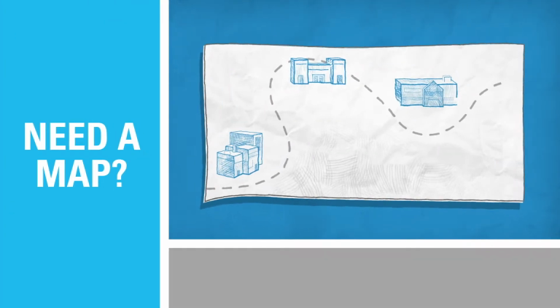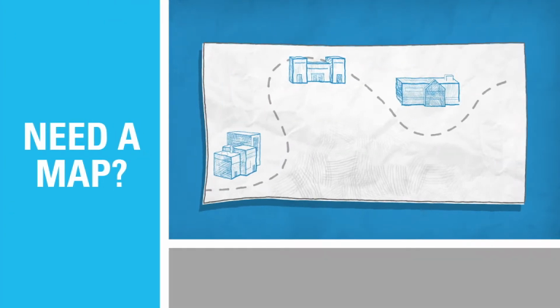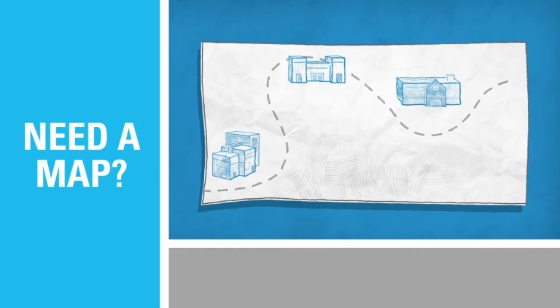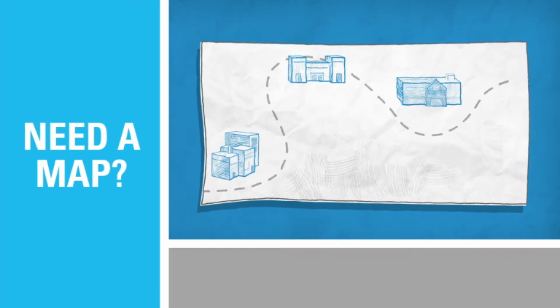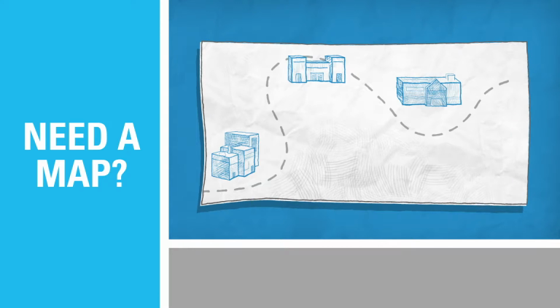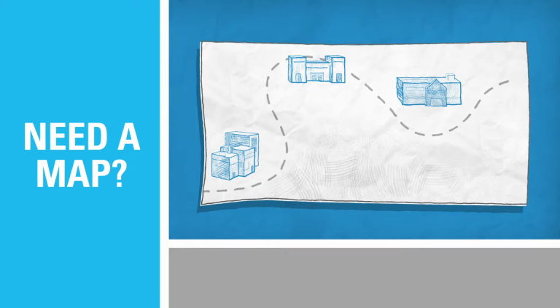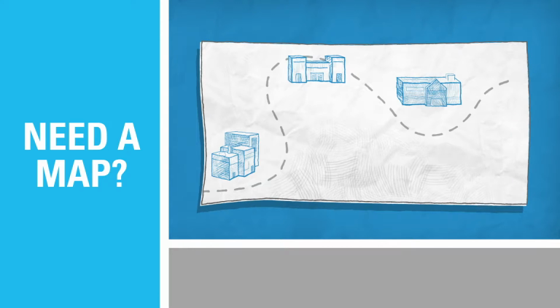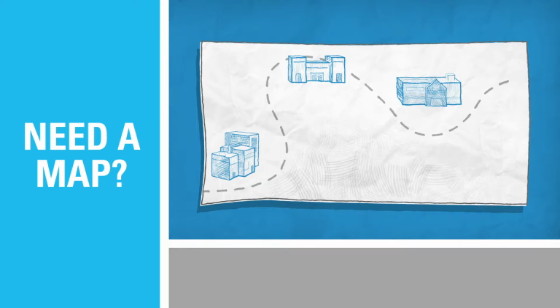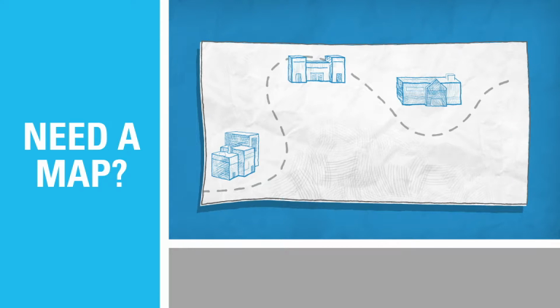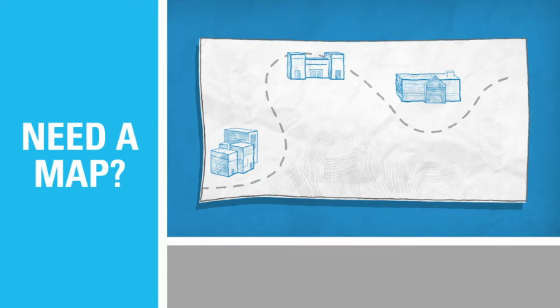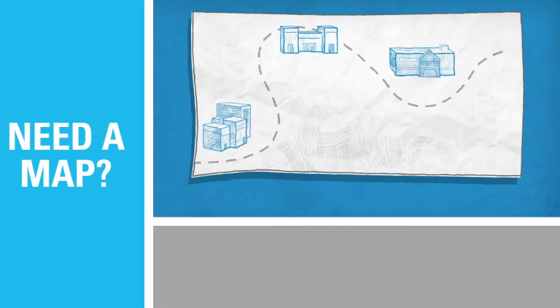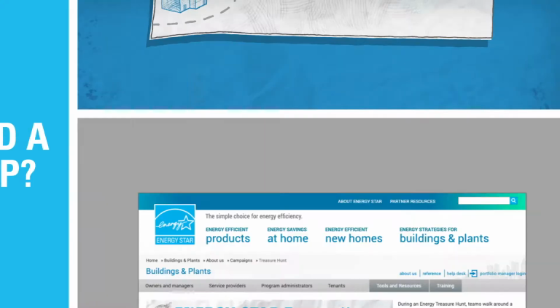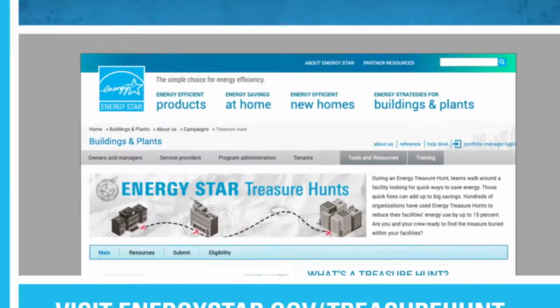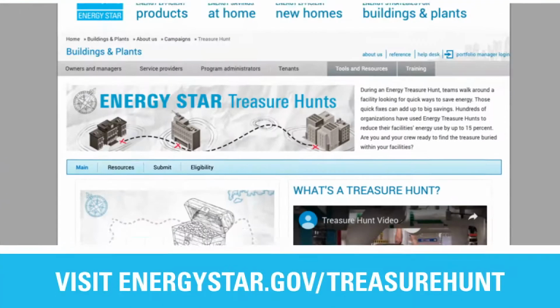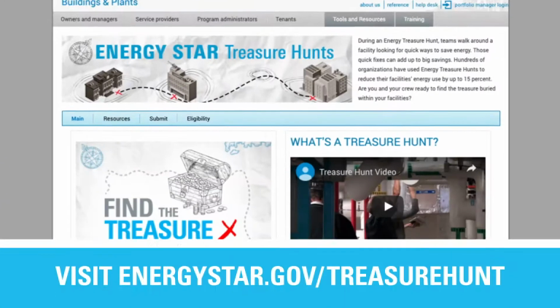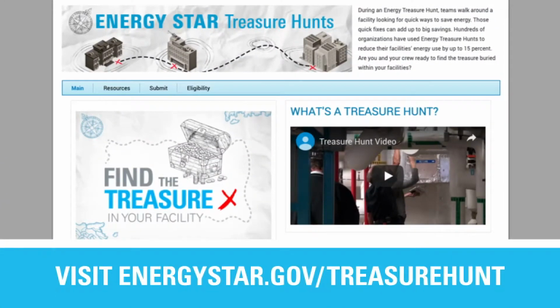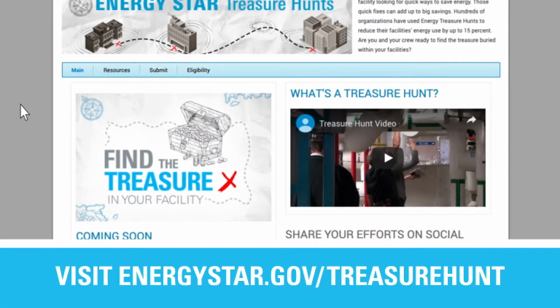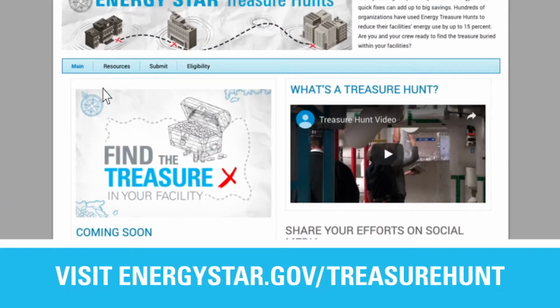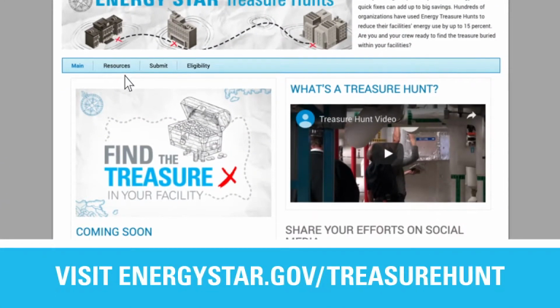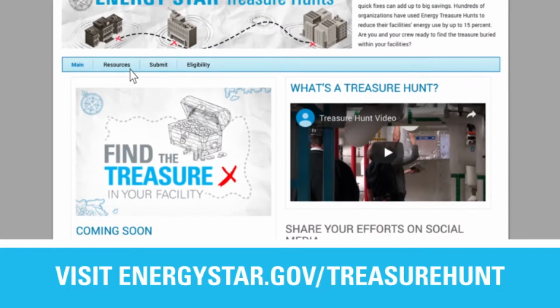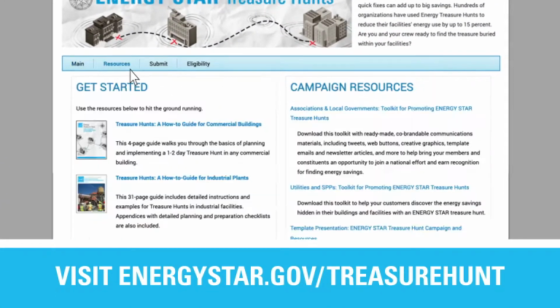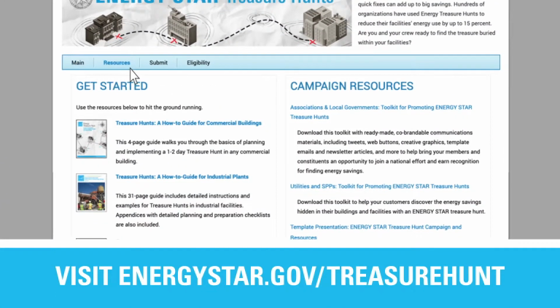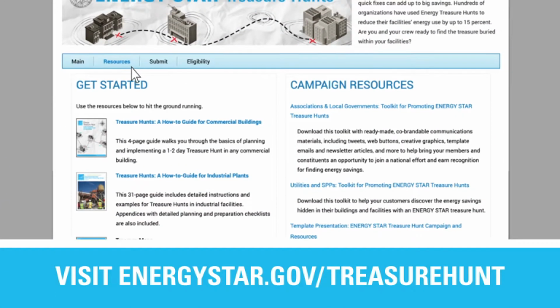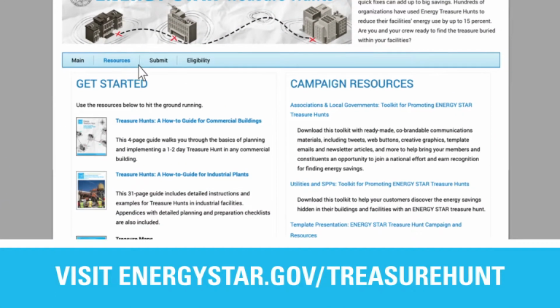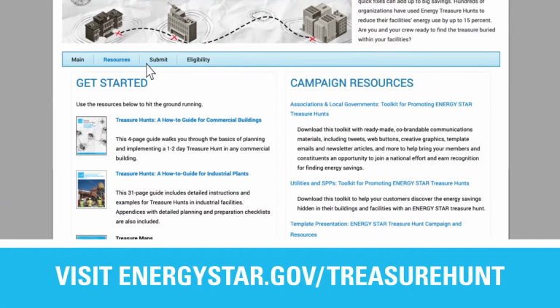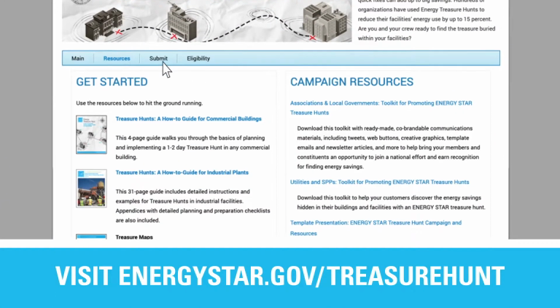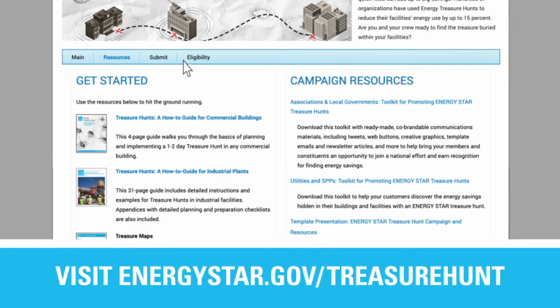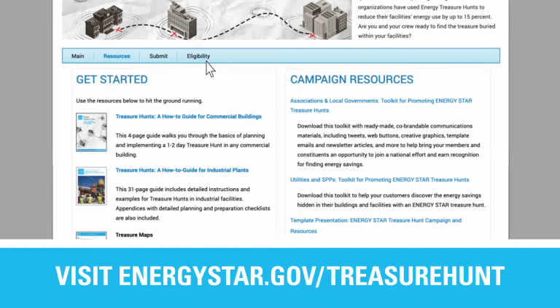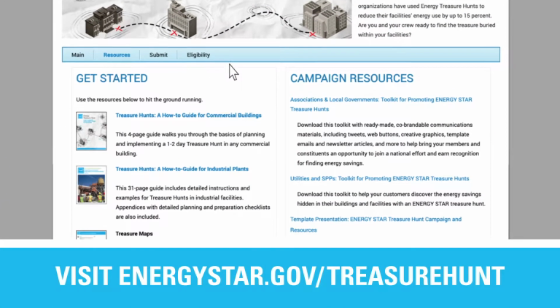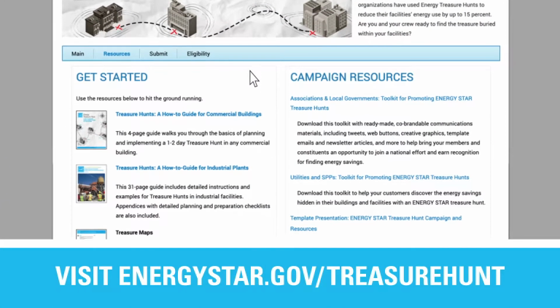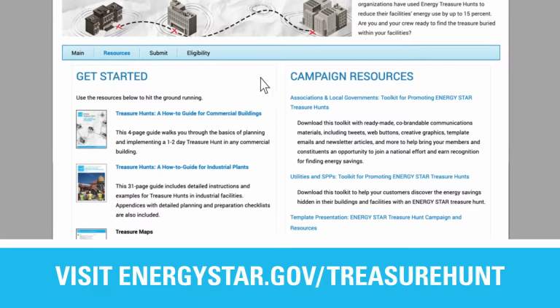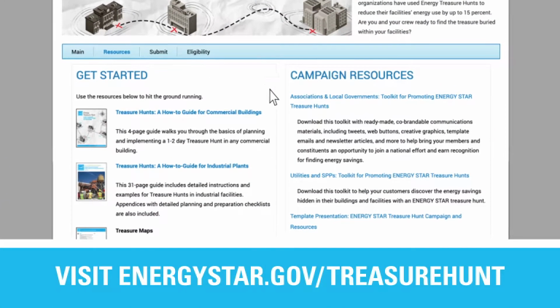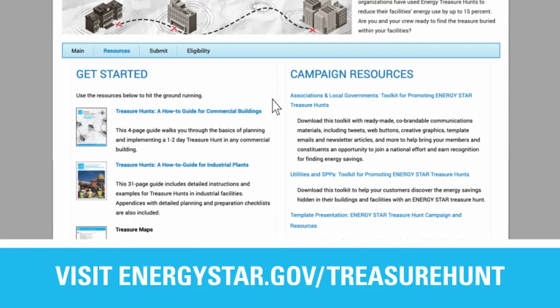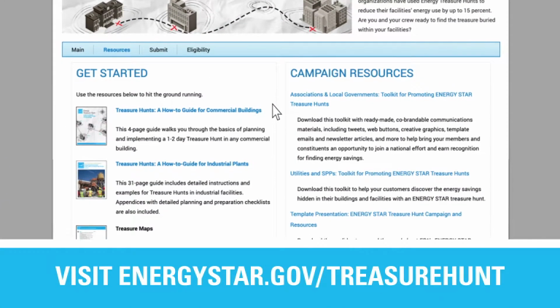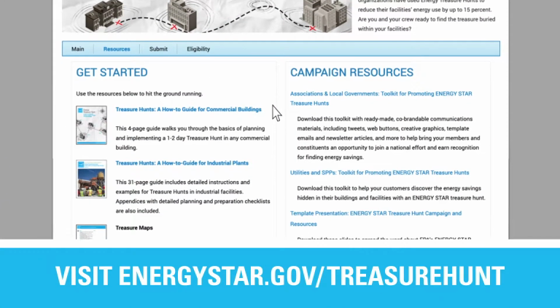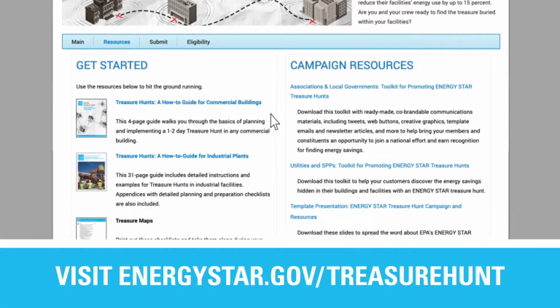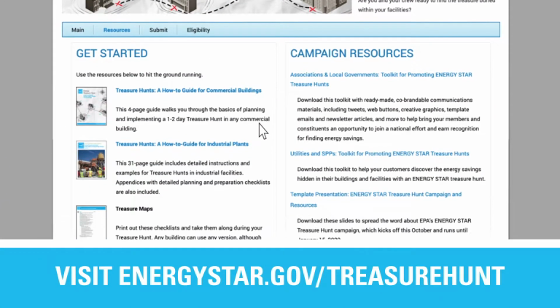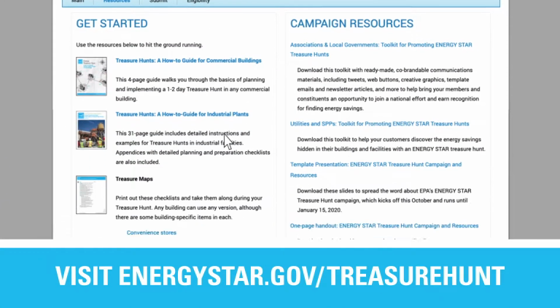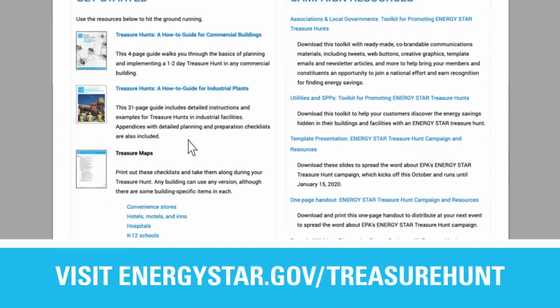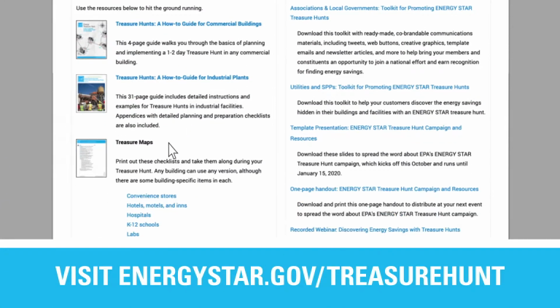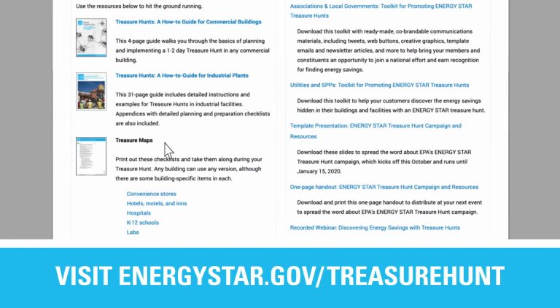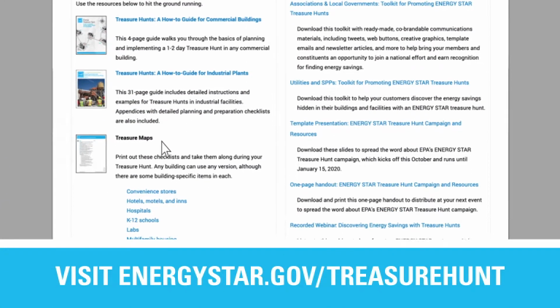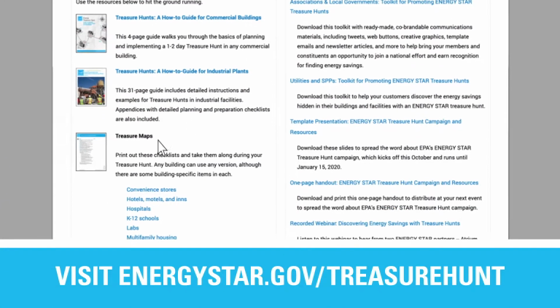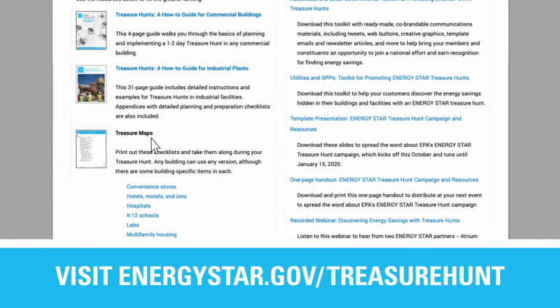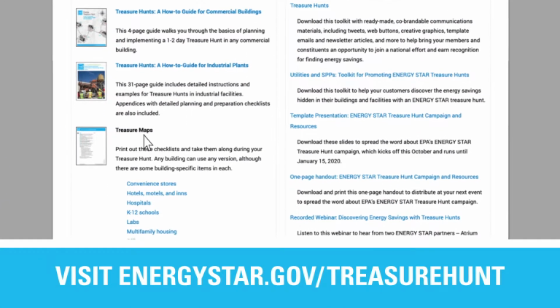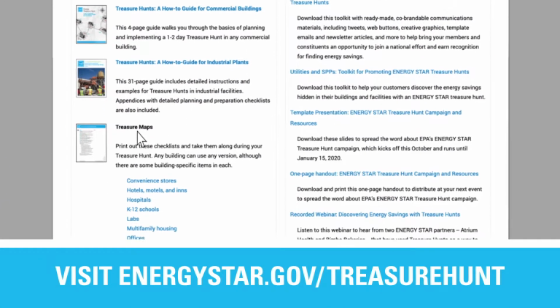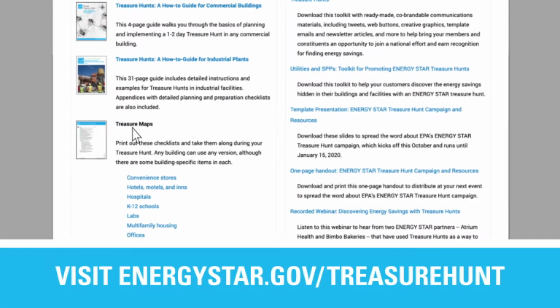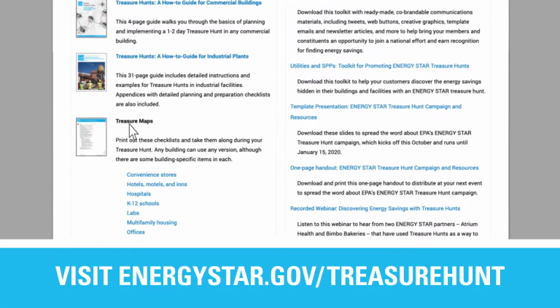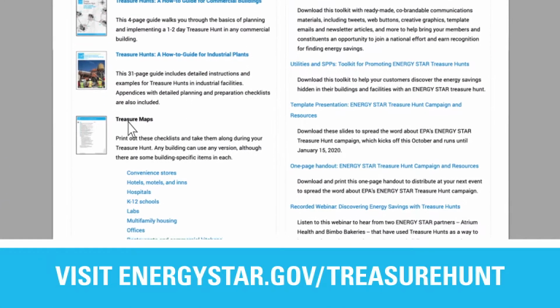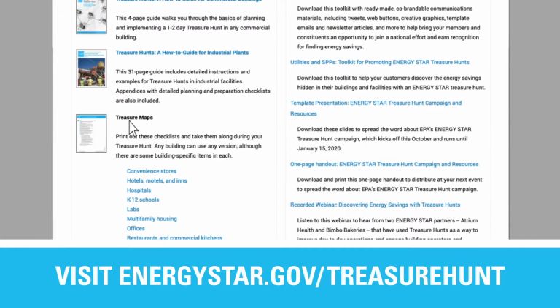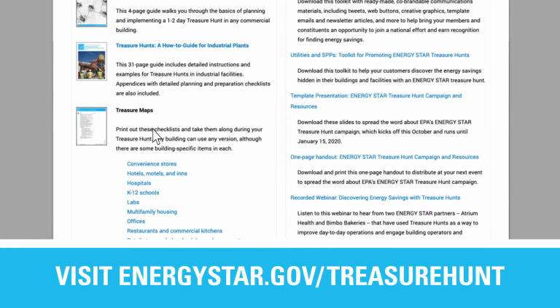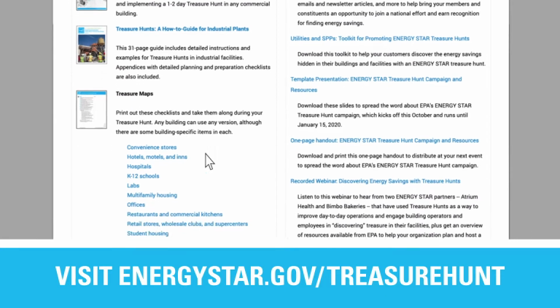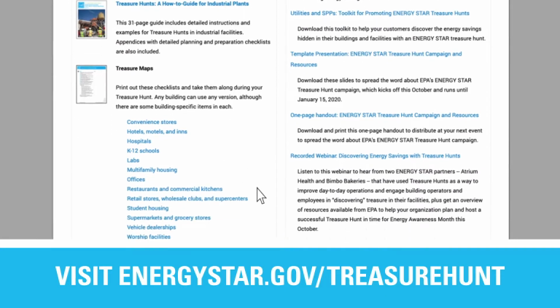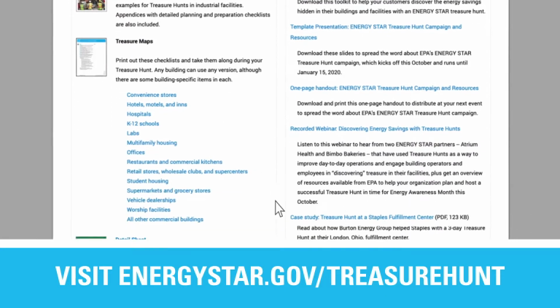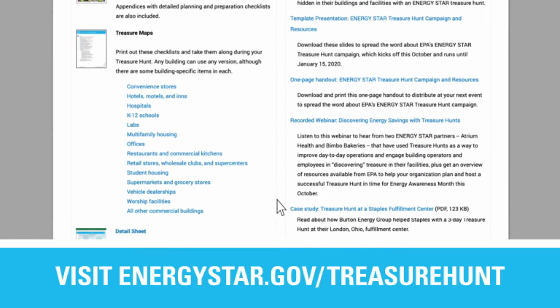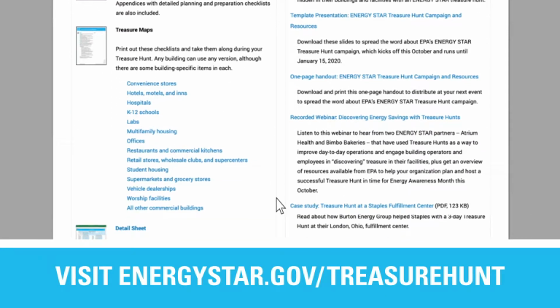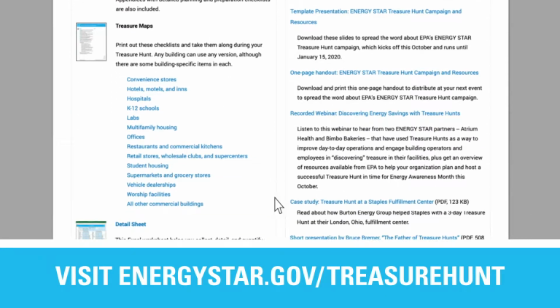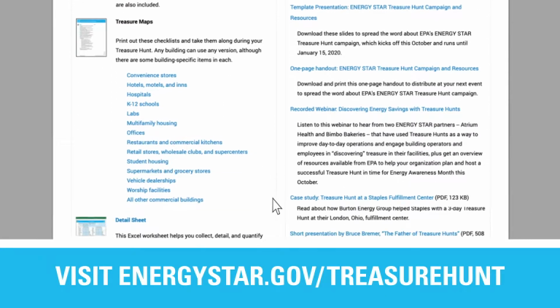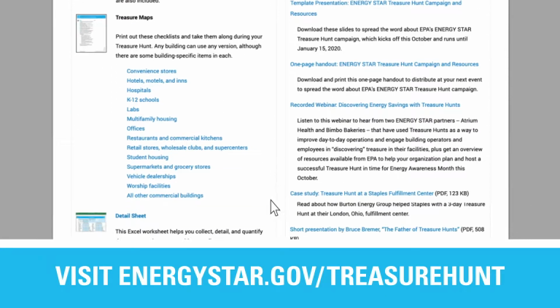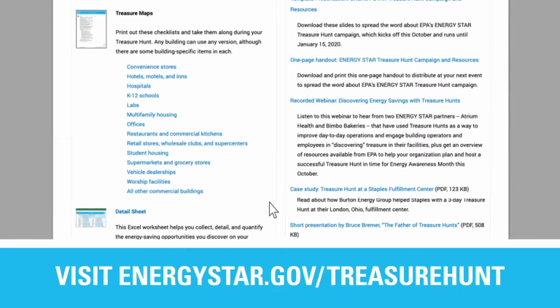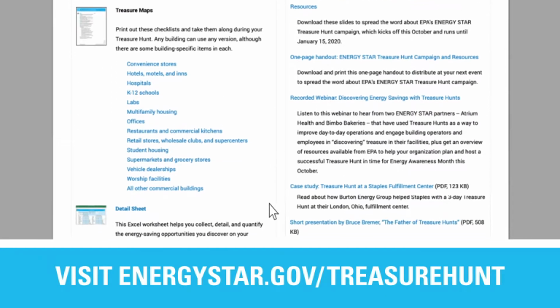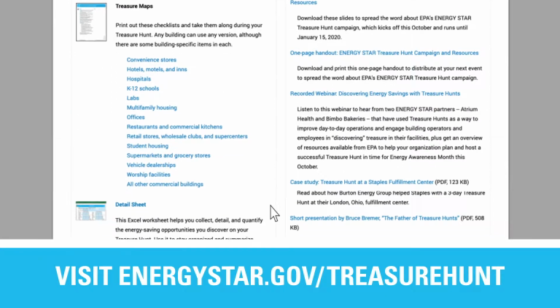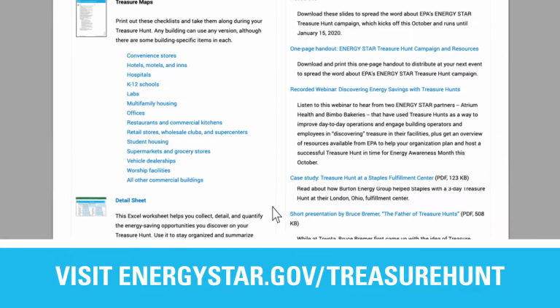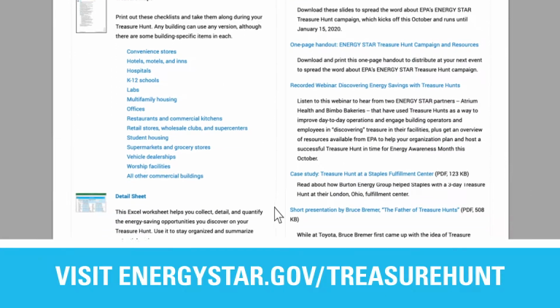Need a map? Go to energystar.gov/treasurehunt to find all the resources you need to plan your hunt today.